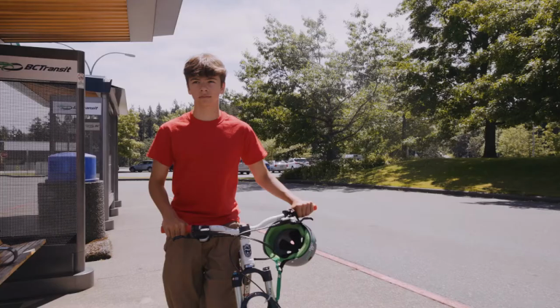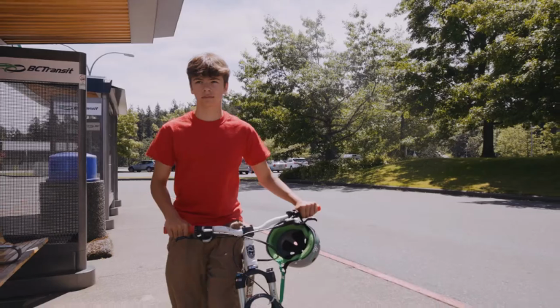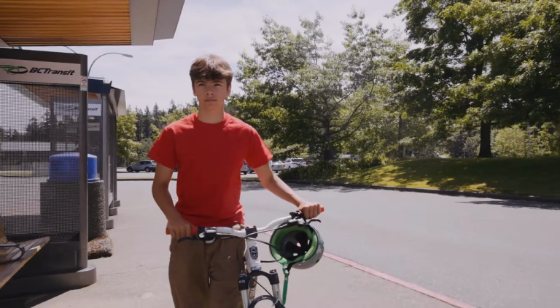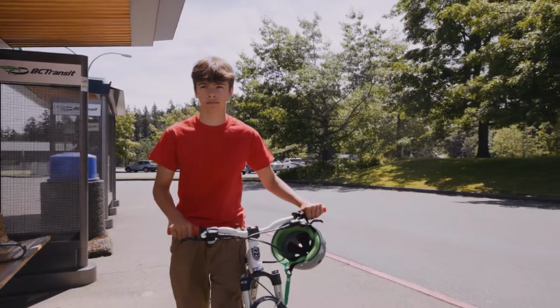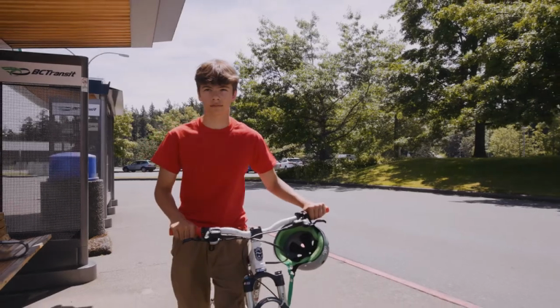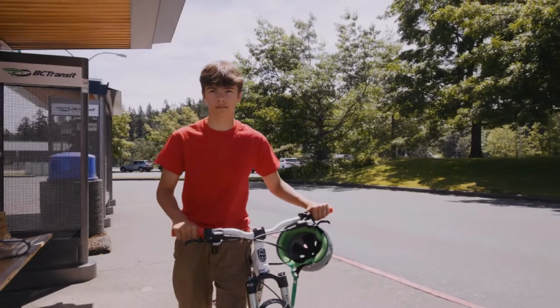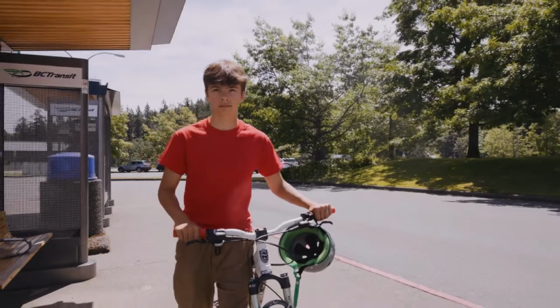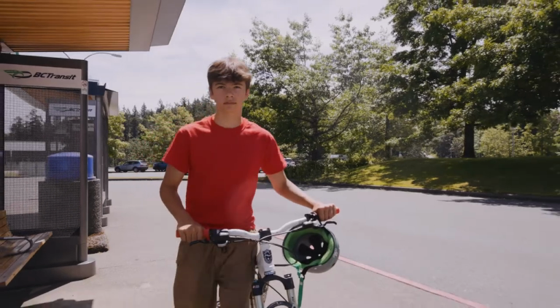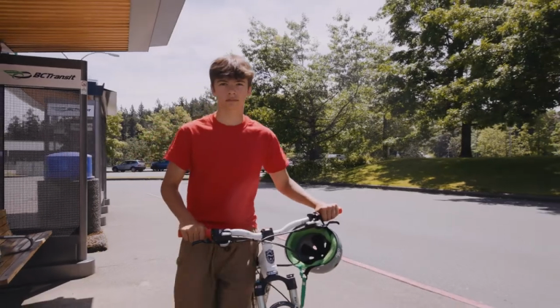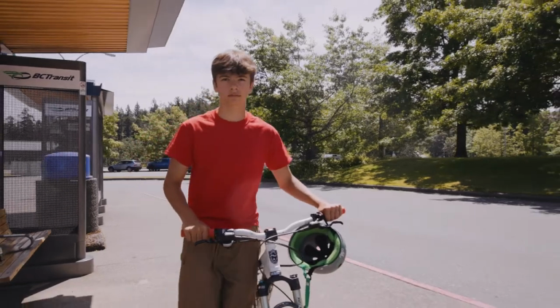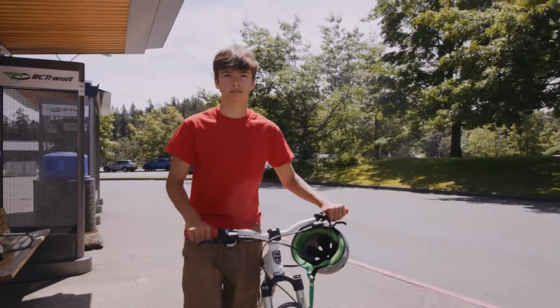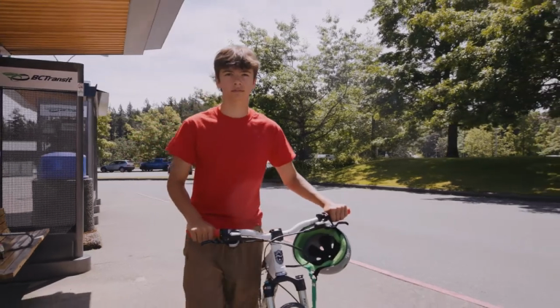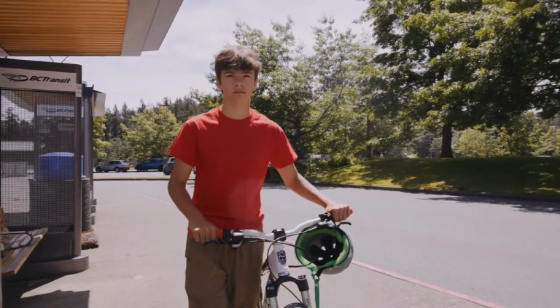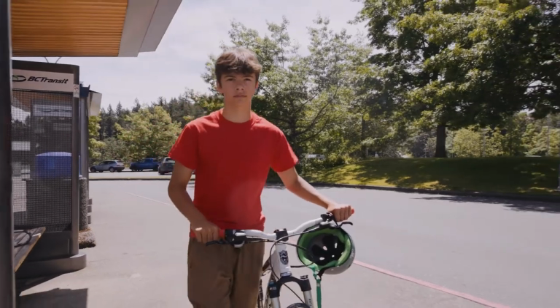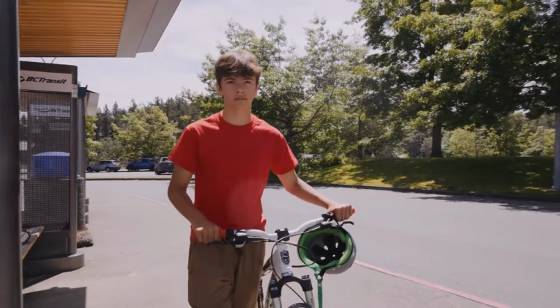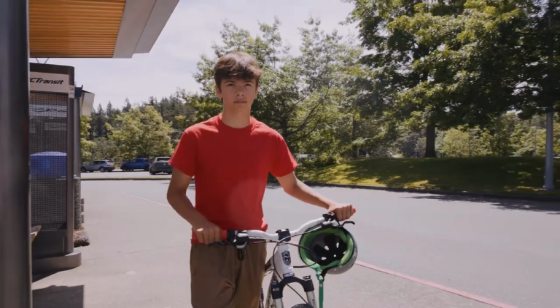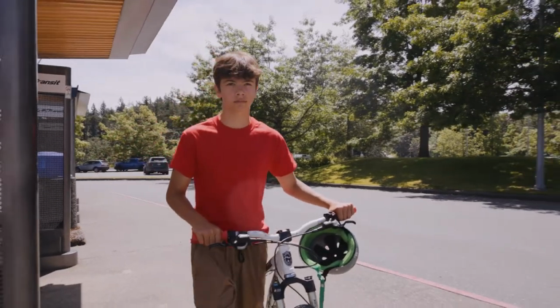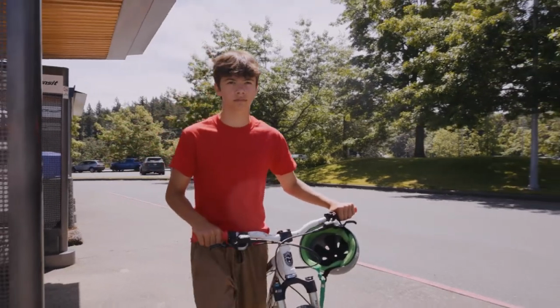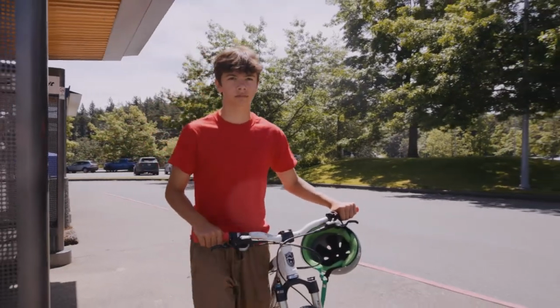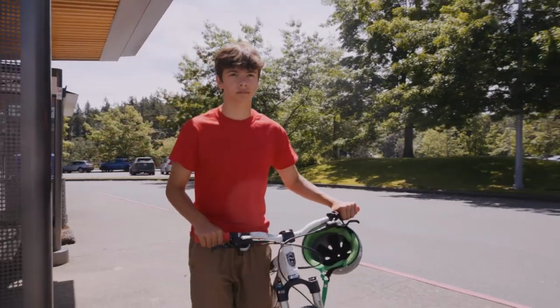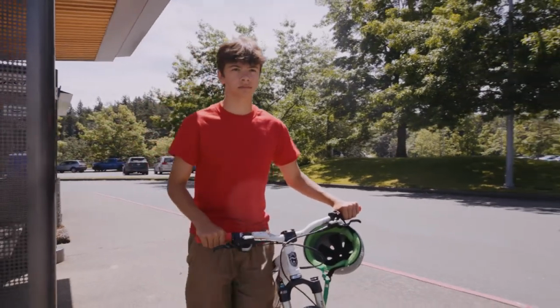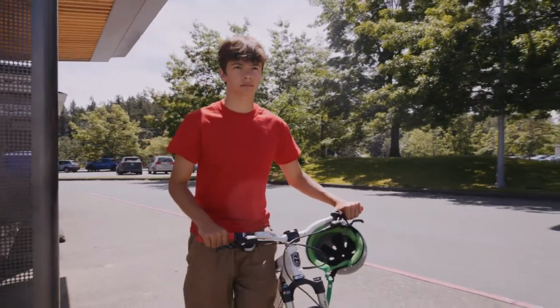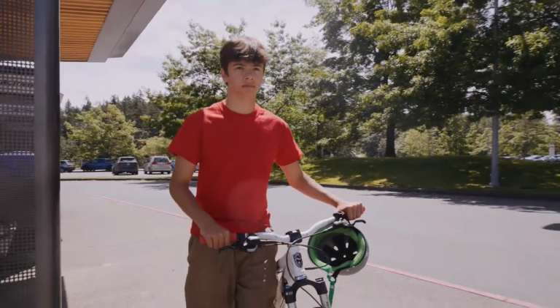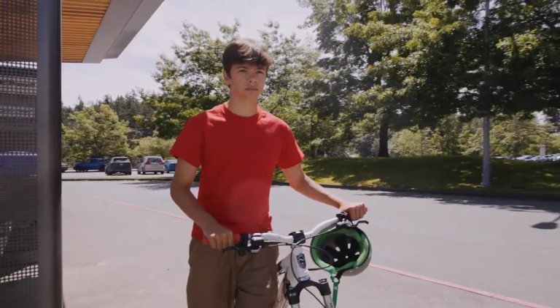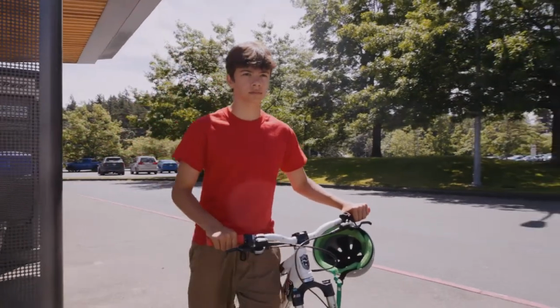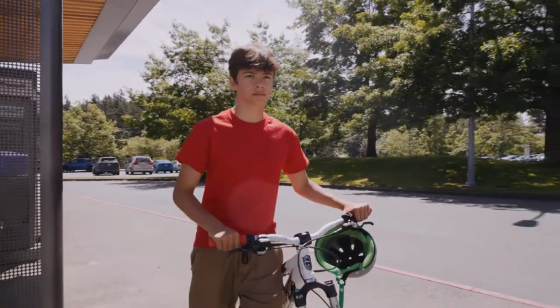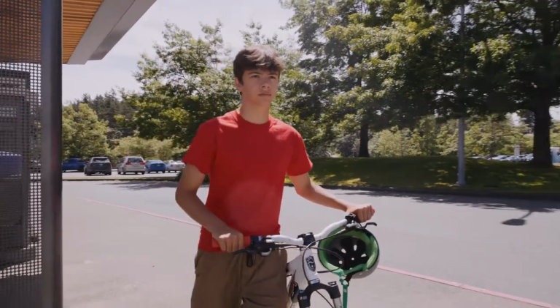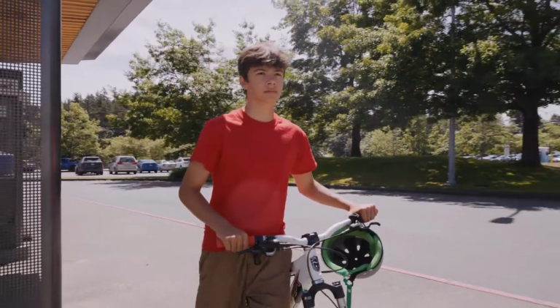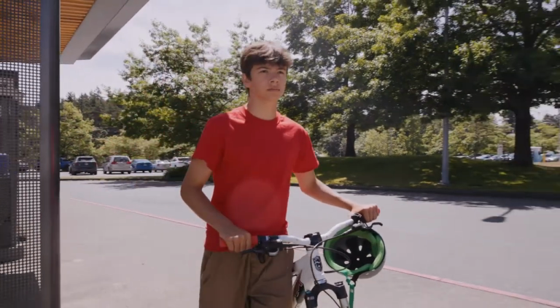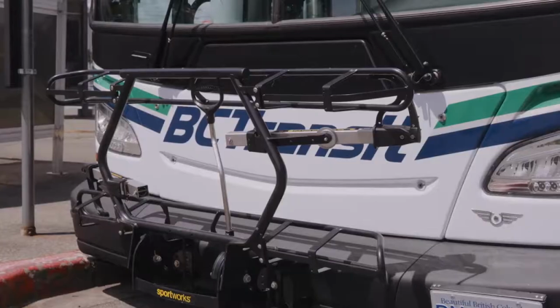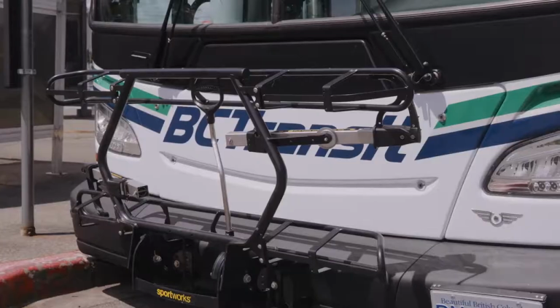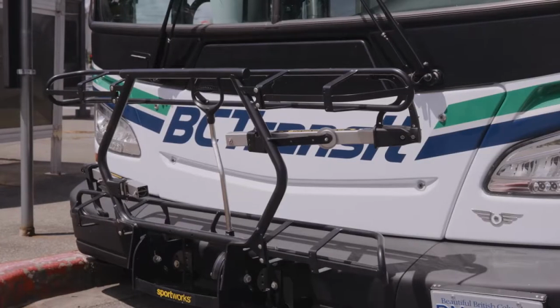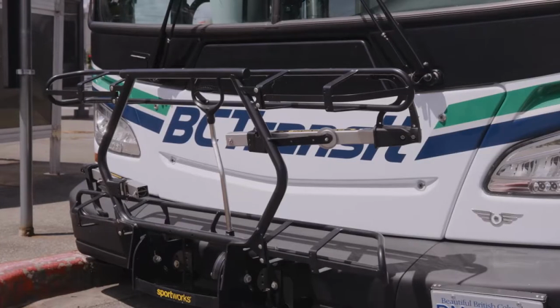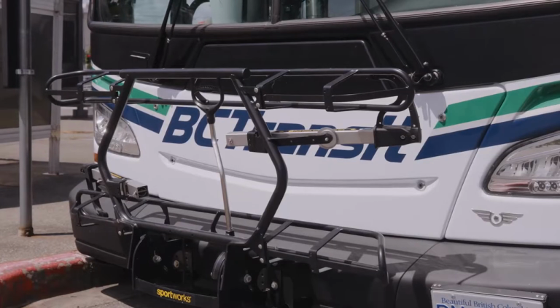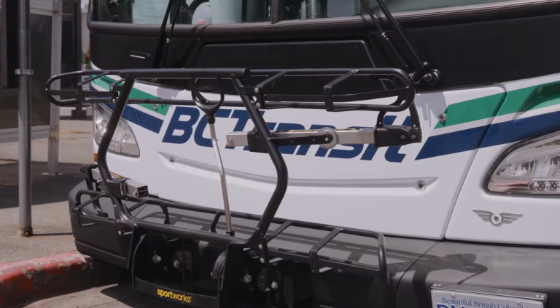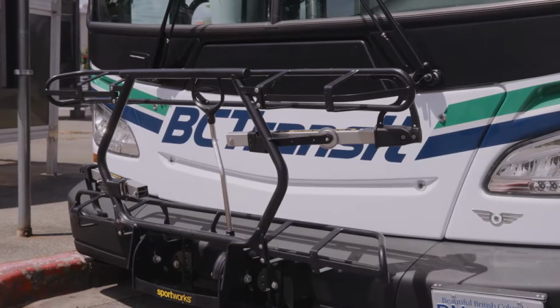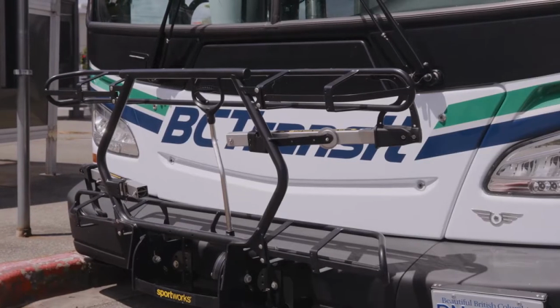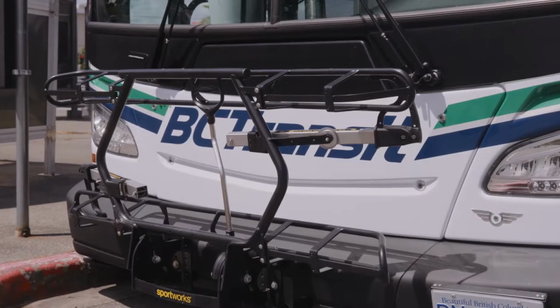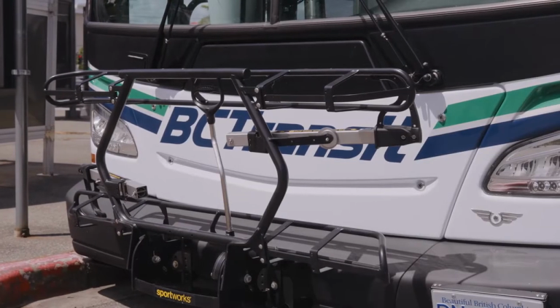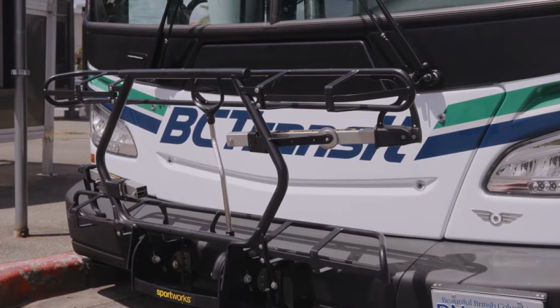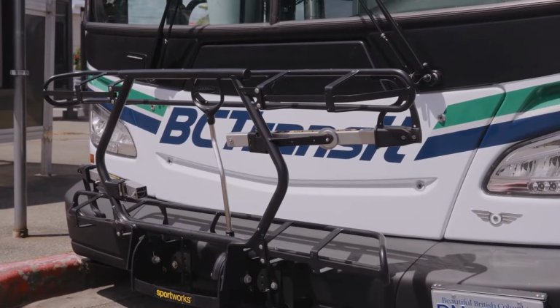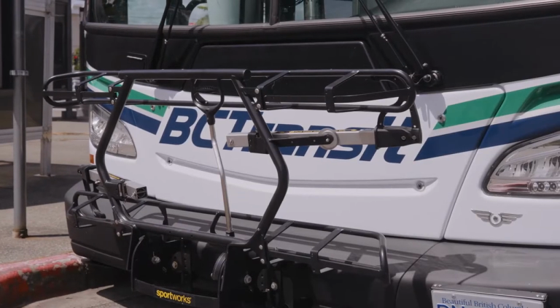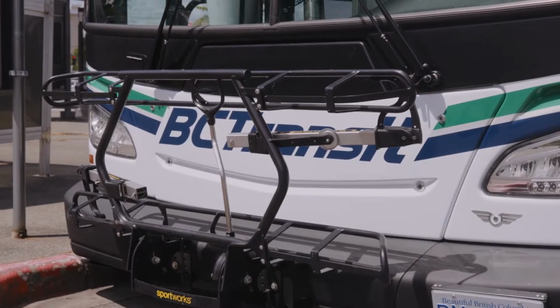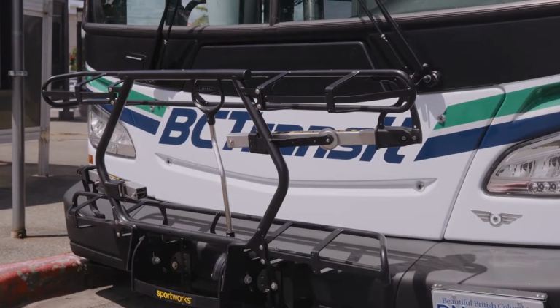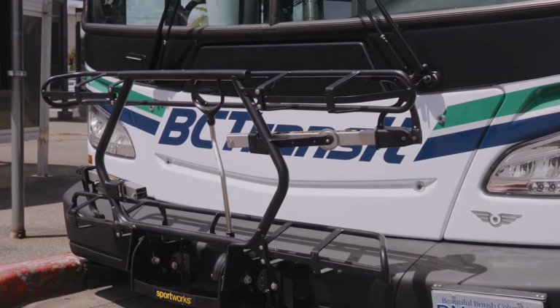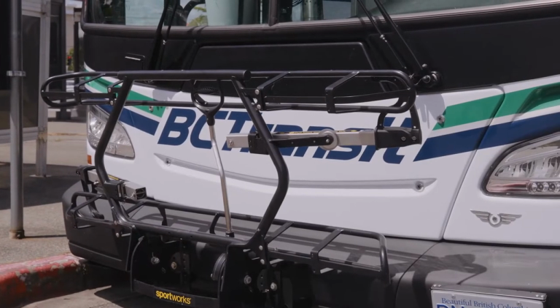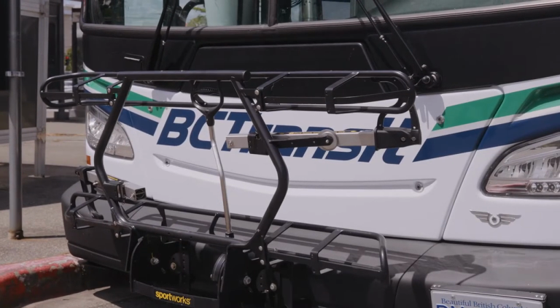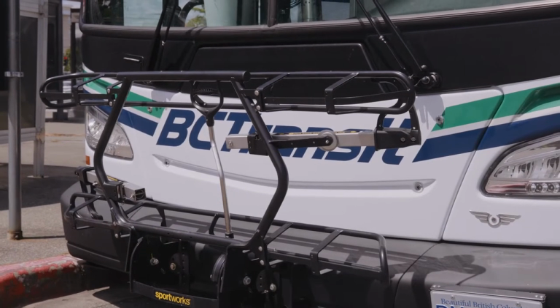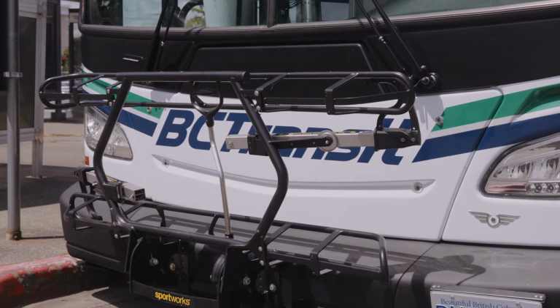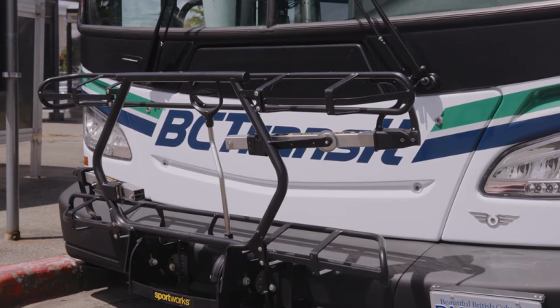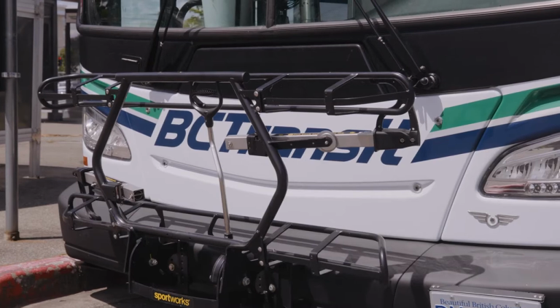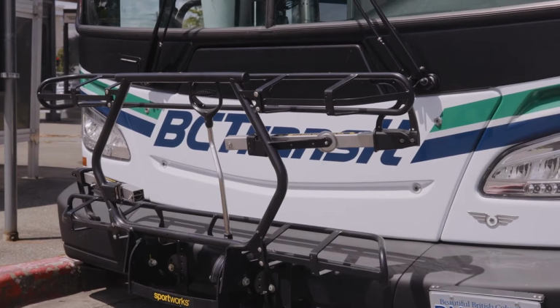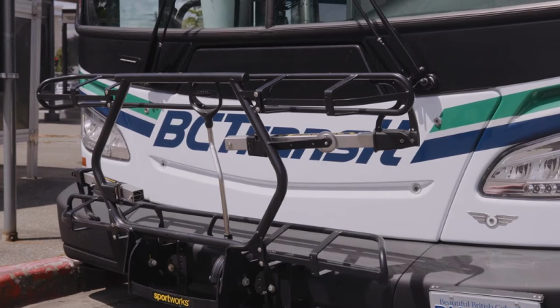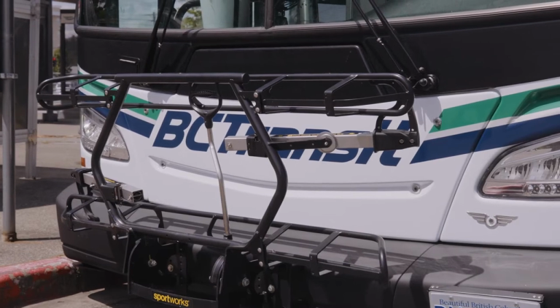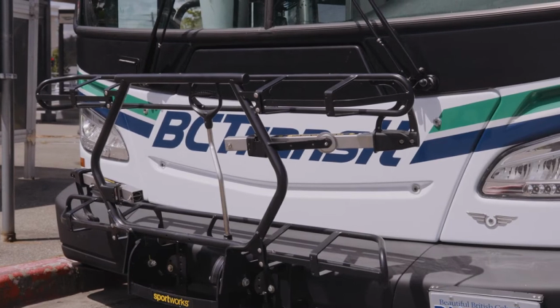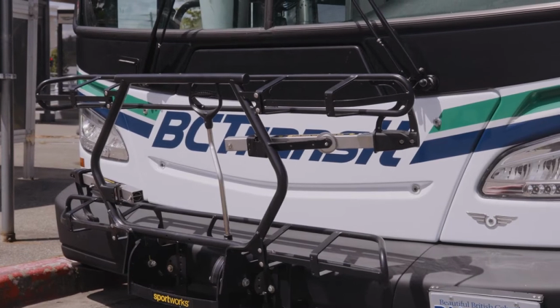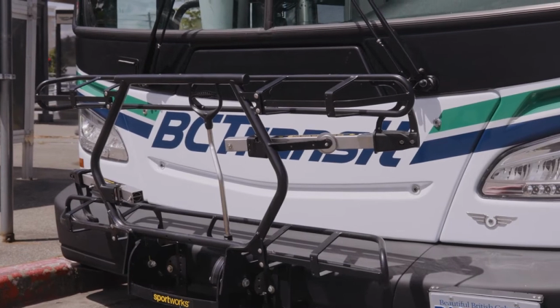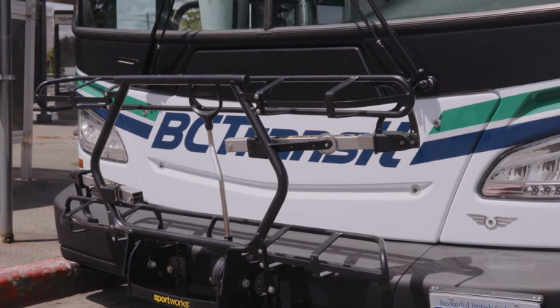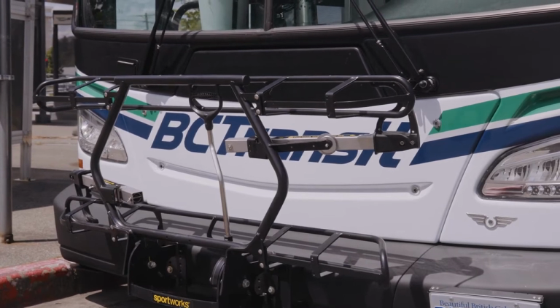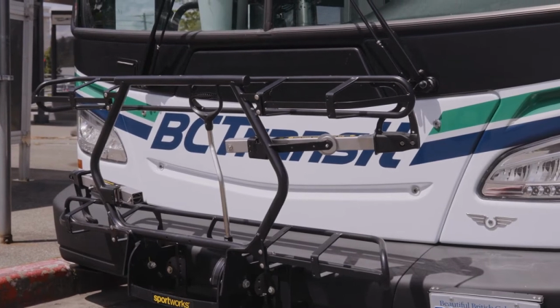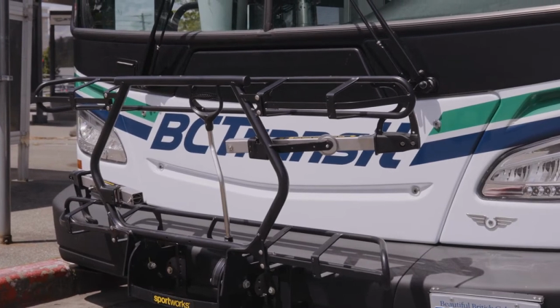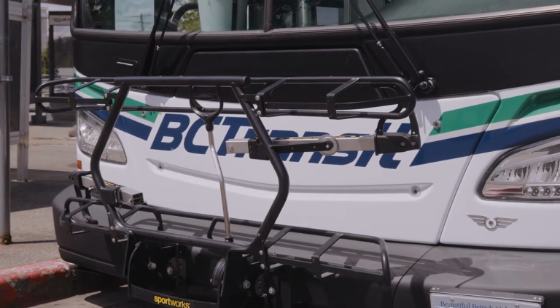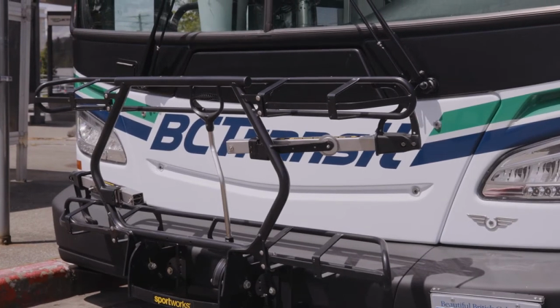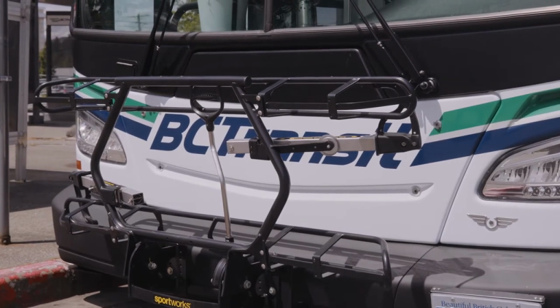Did you know you can take your bike on the bus? The bike racks on BC Transit buses are located at the front of the bus.